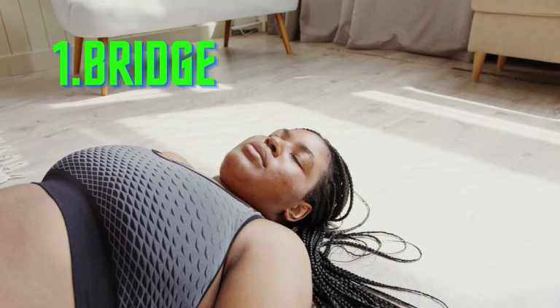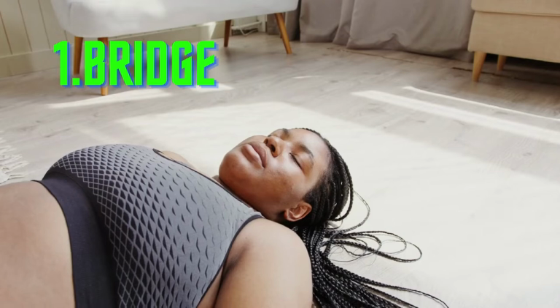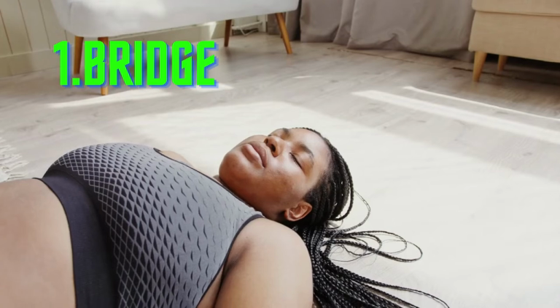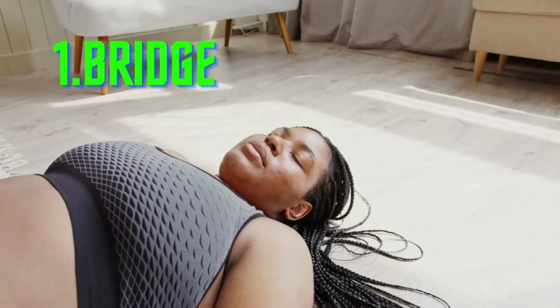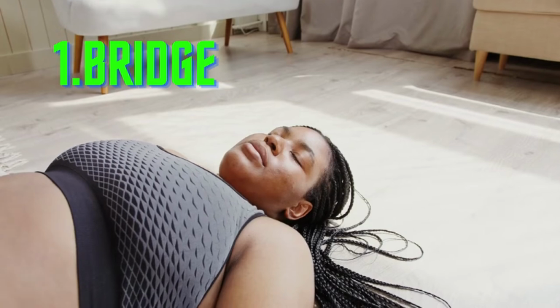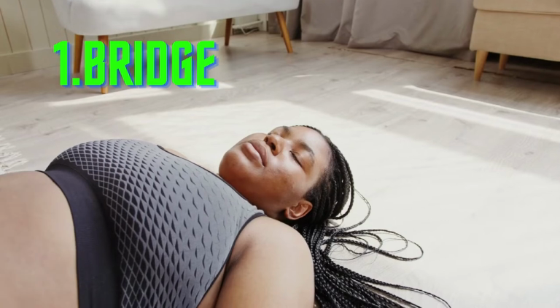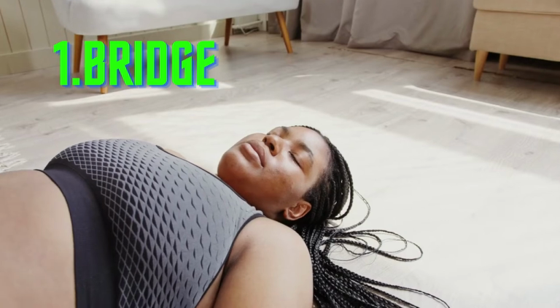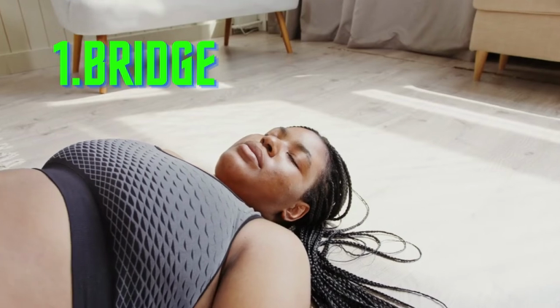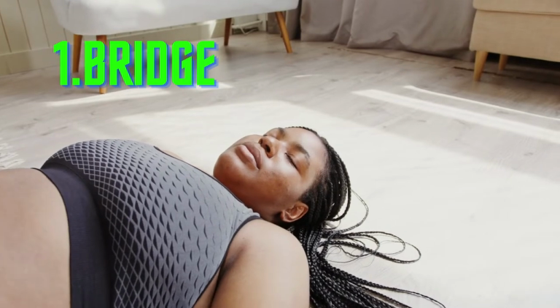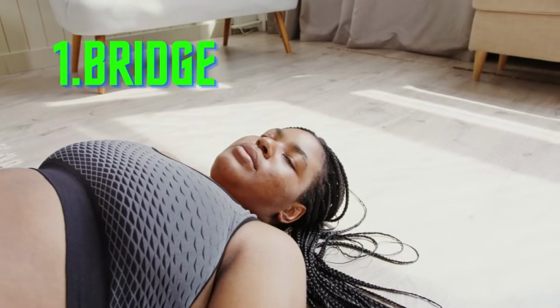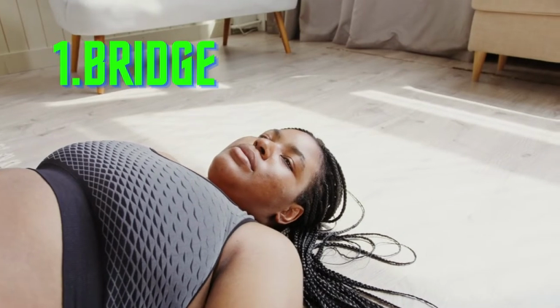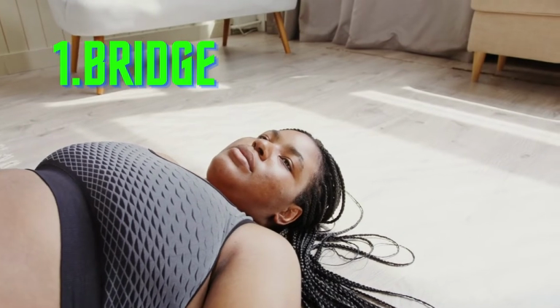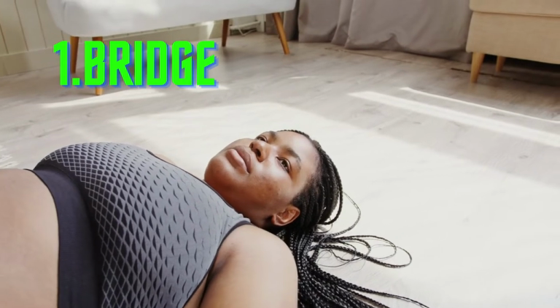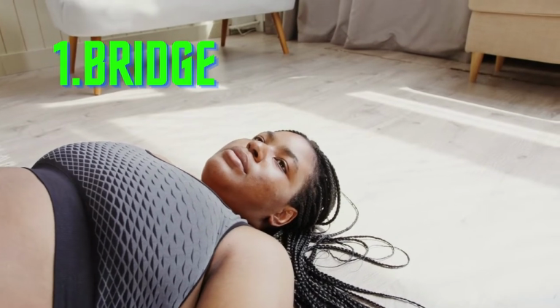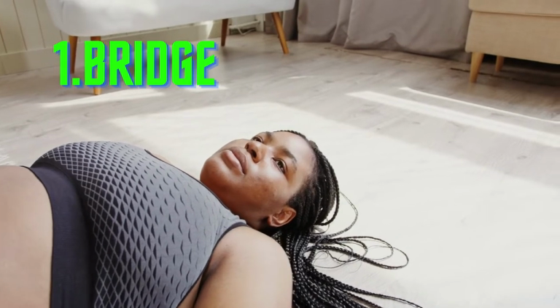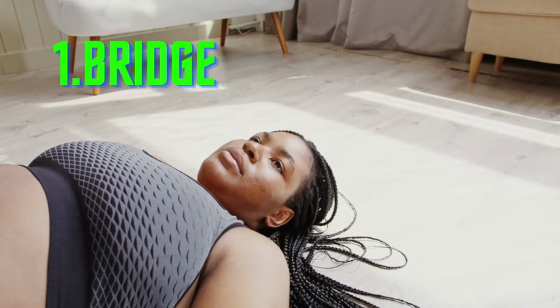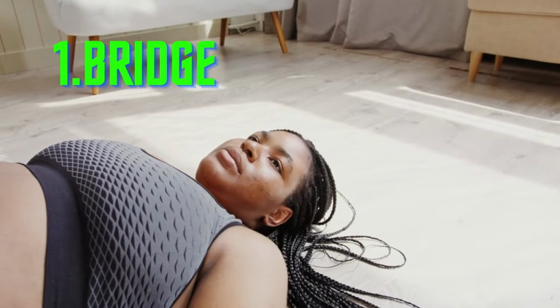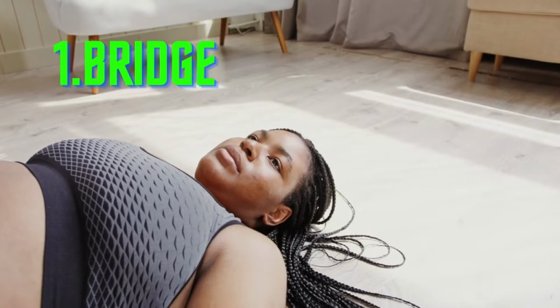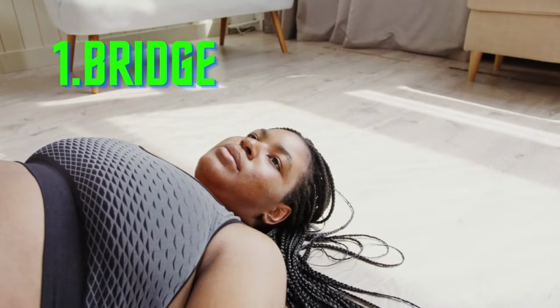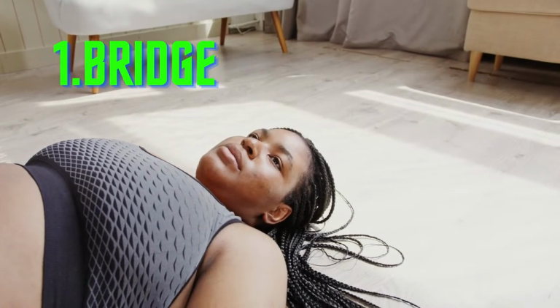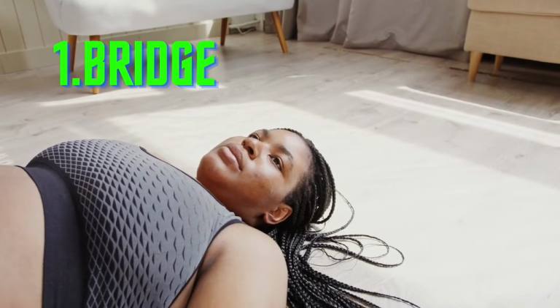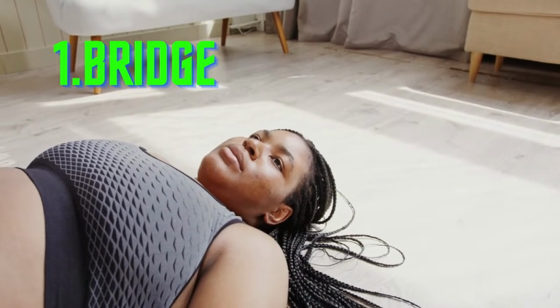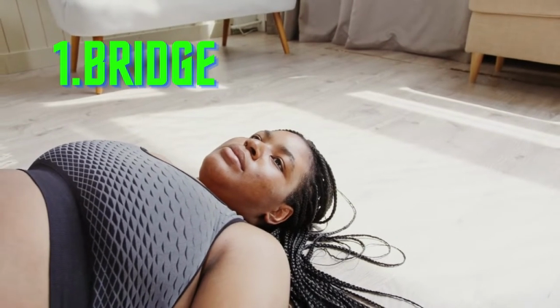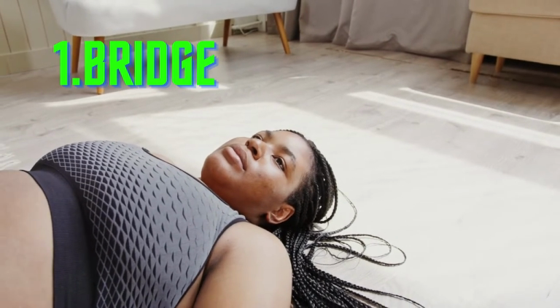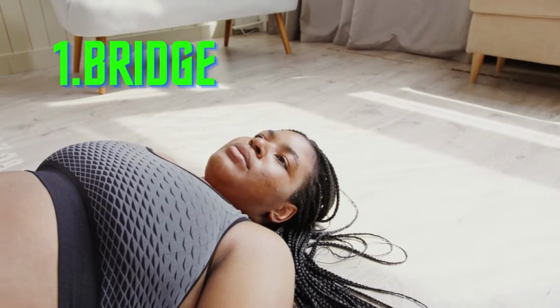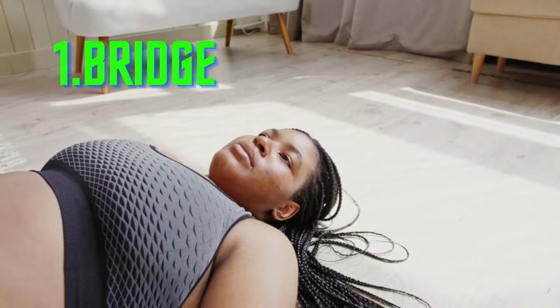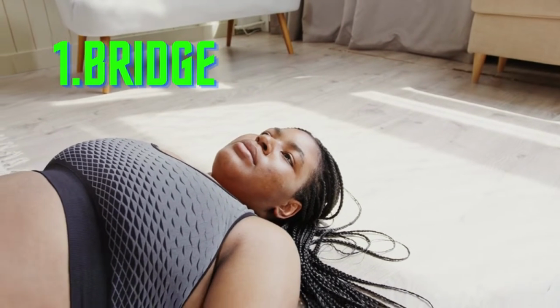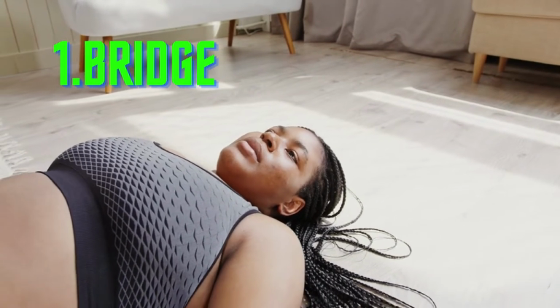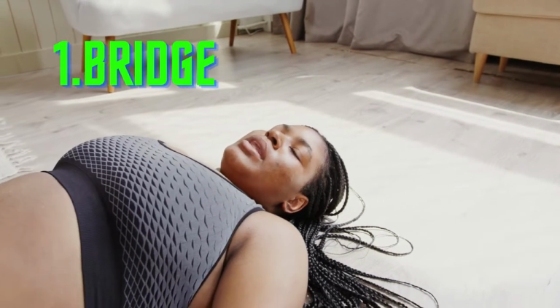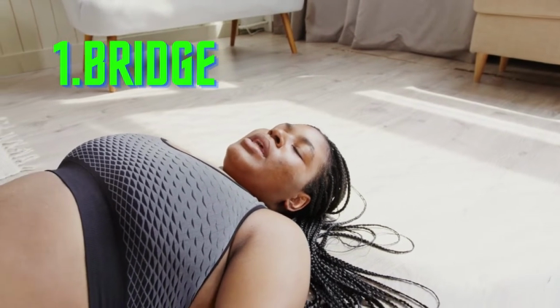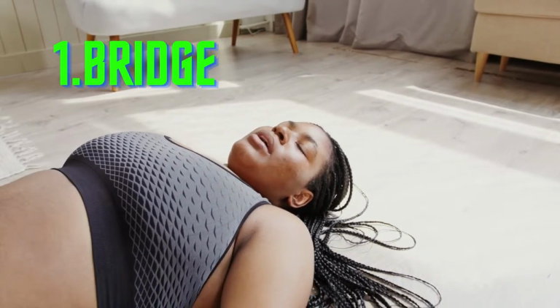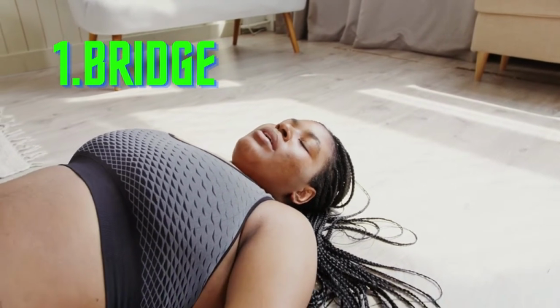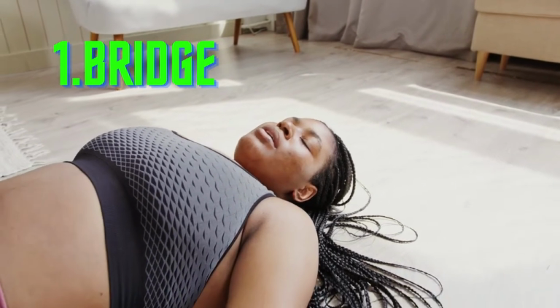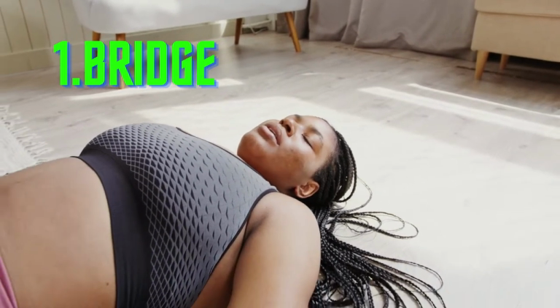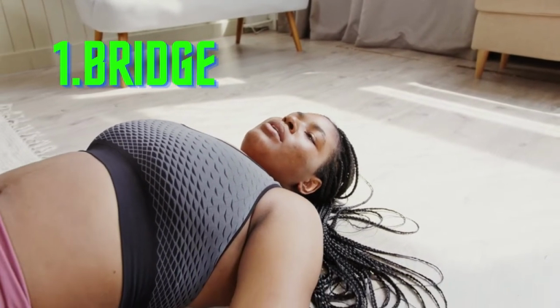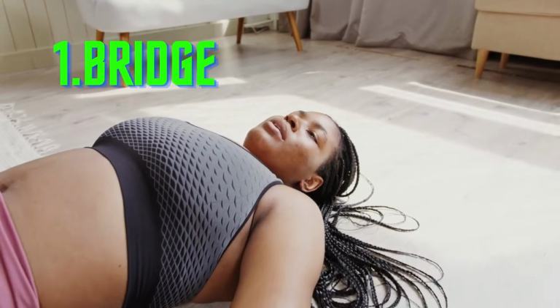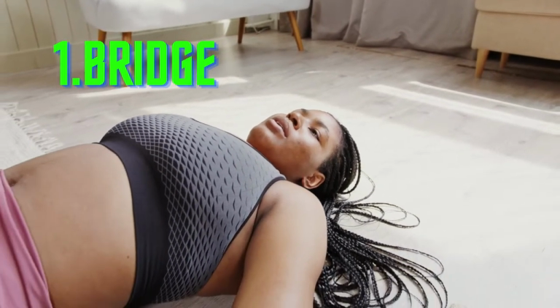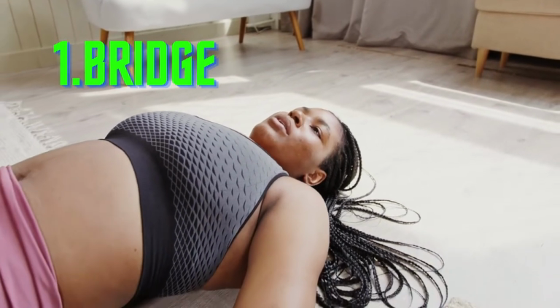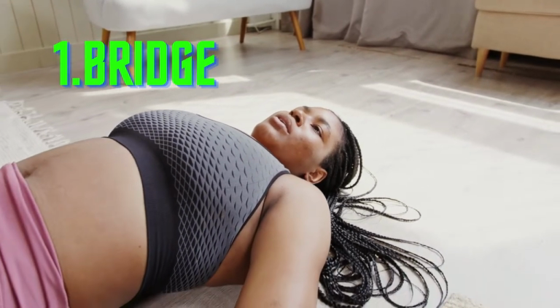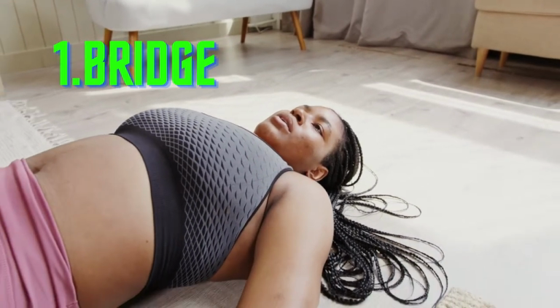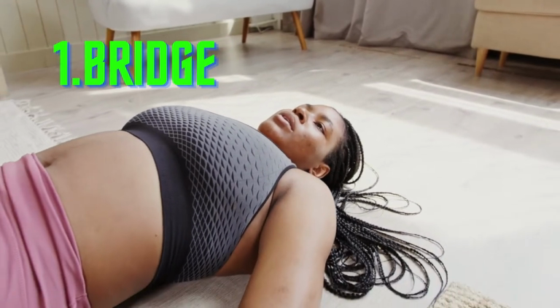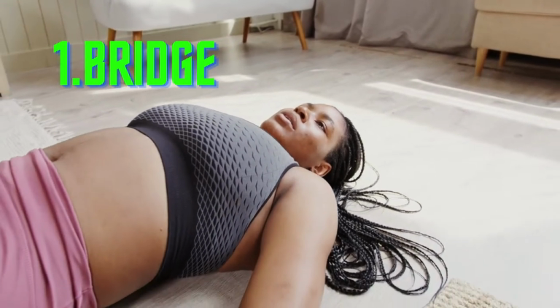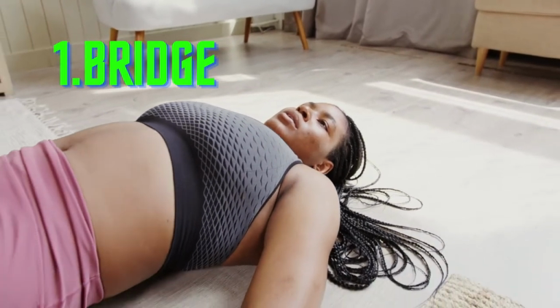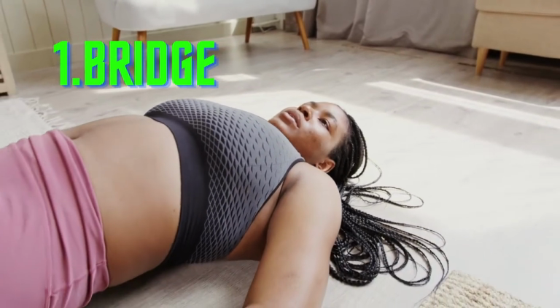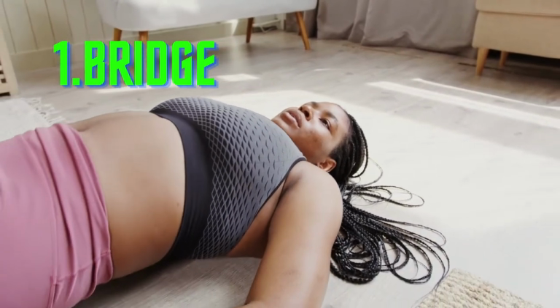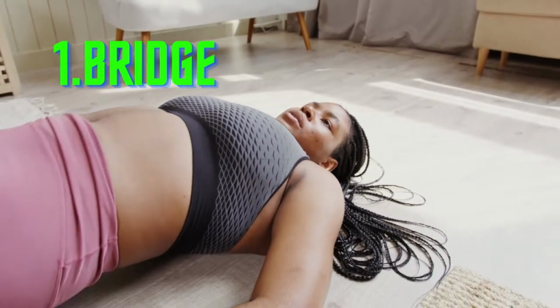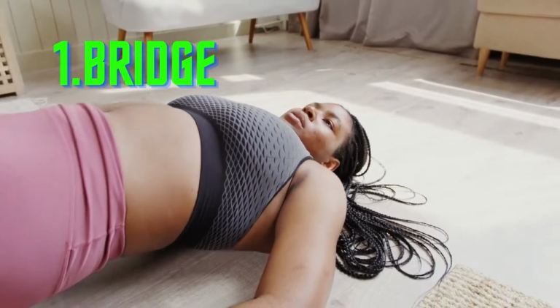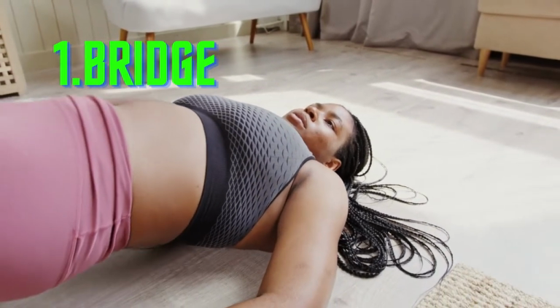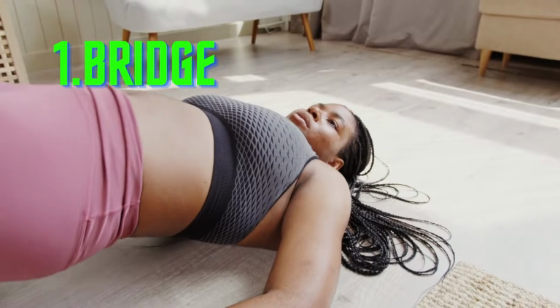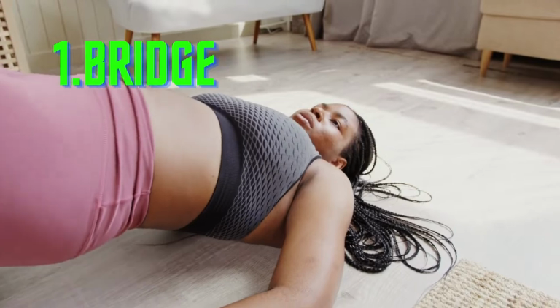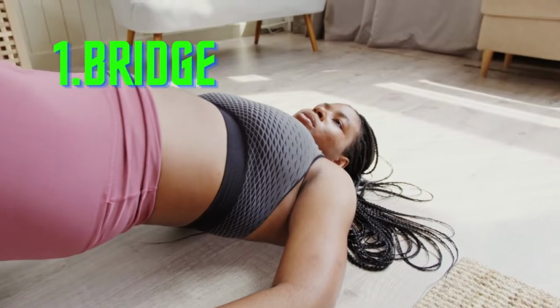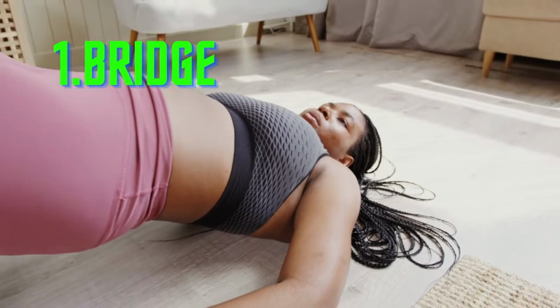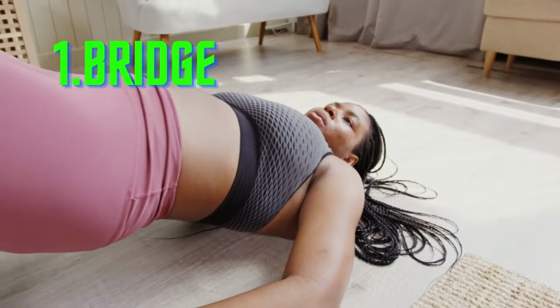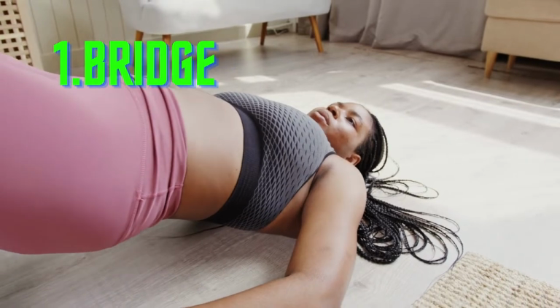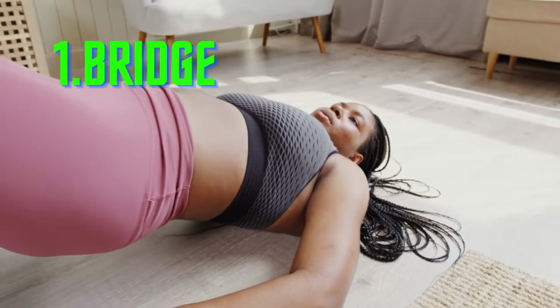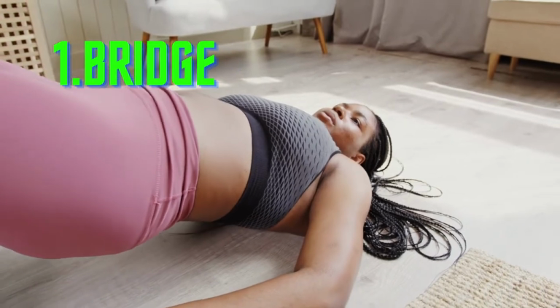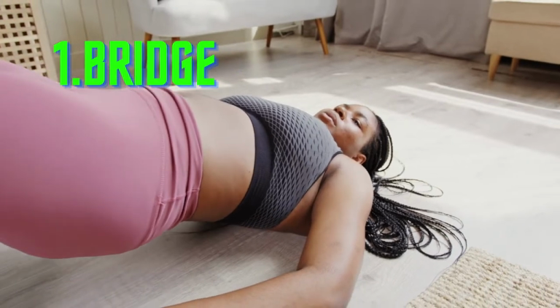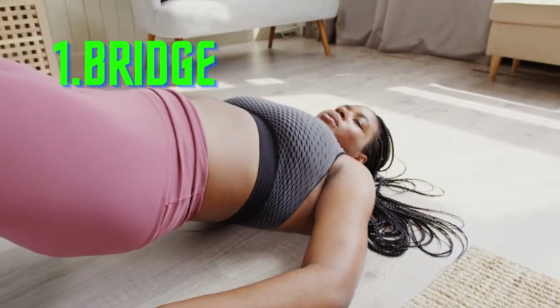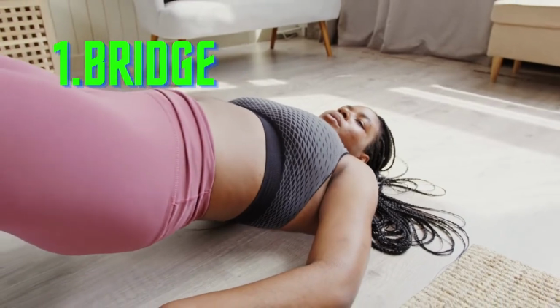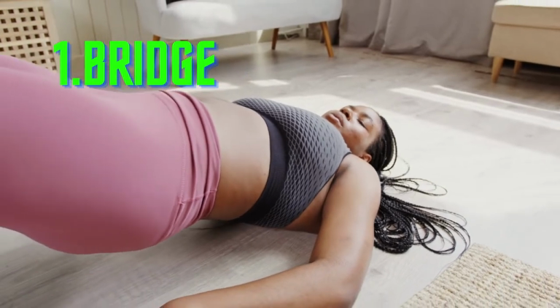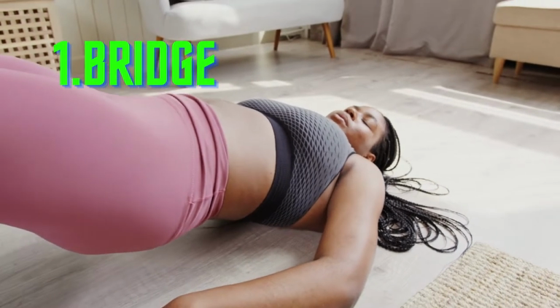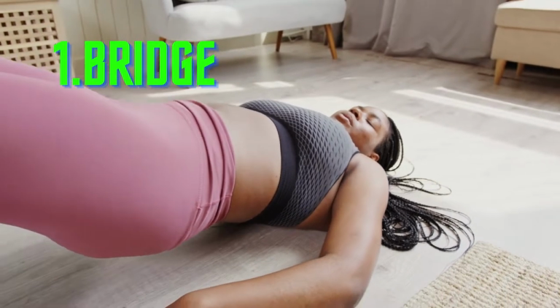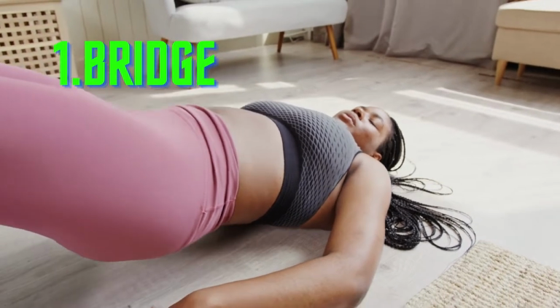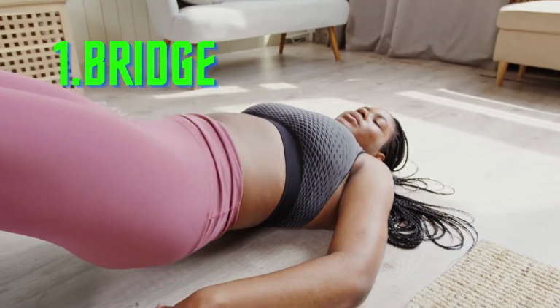20-minute at-home workout for beginners. In a hurry to see some results? Here's a workout for newbies that takes only about 20 minutes.